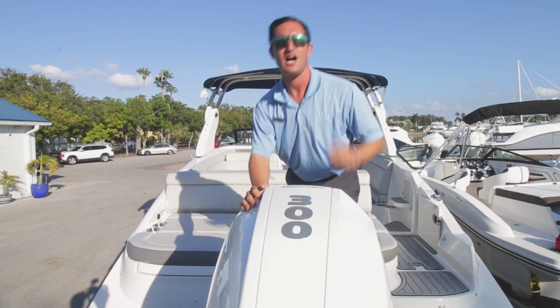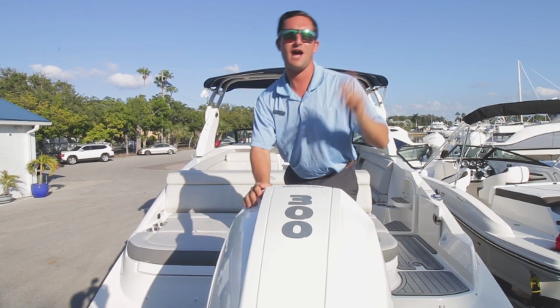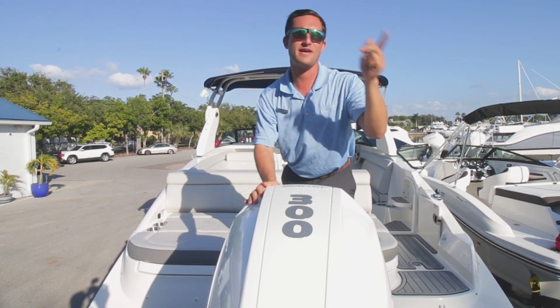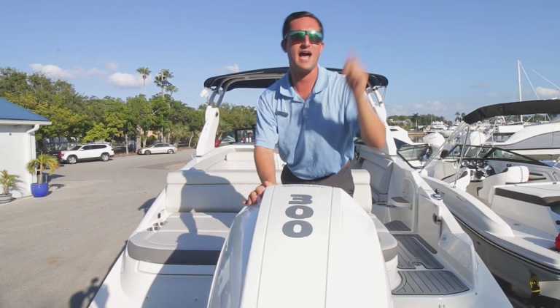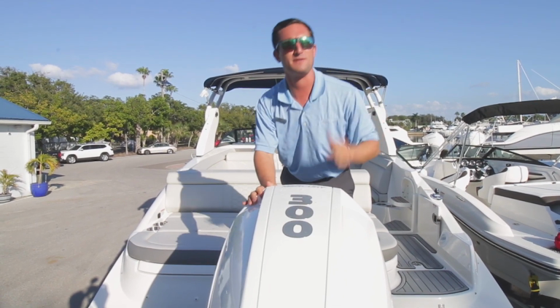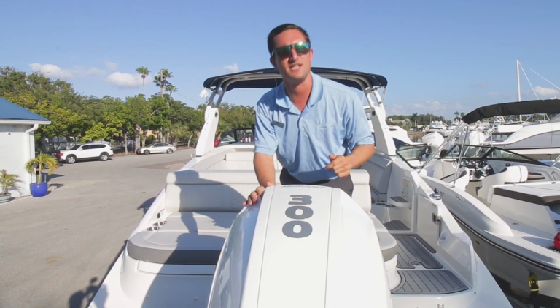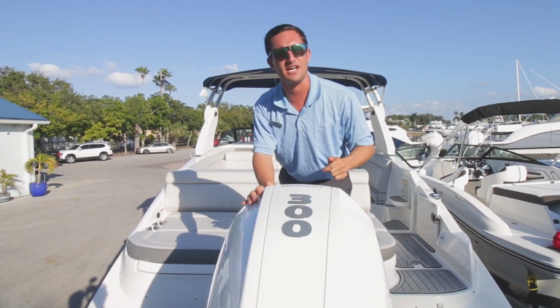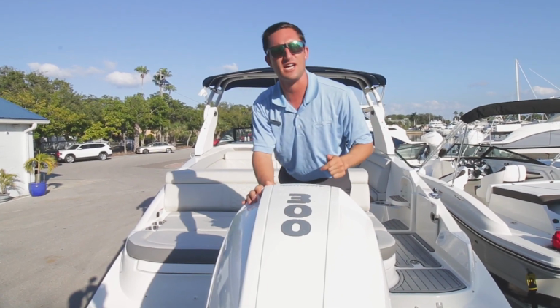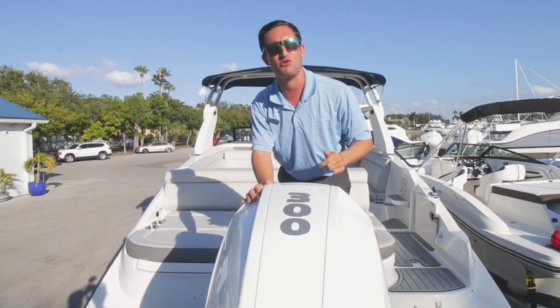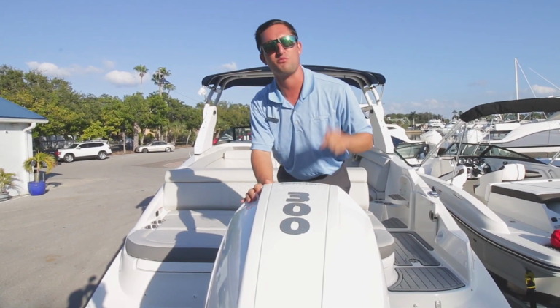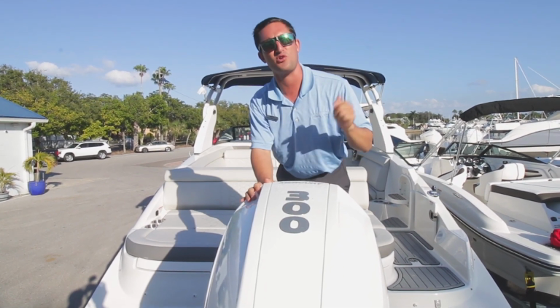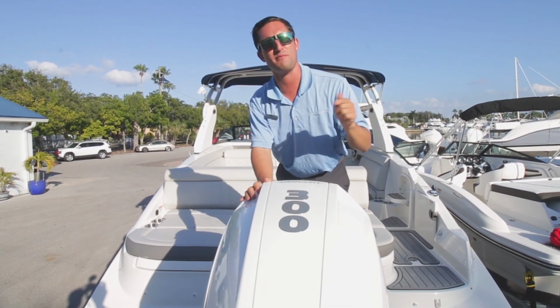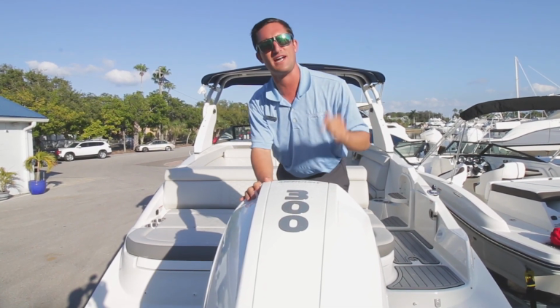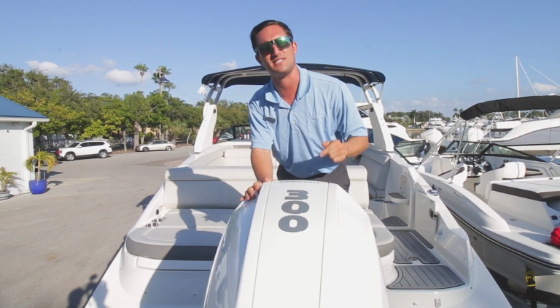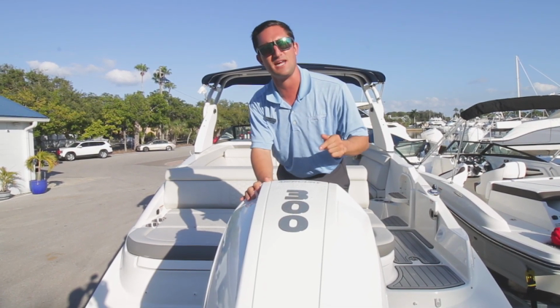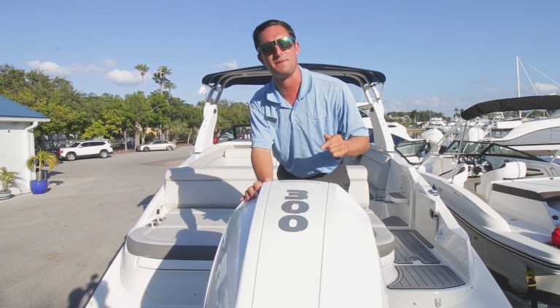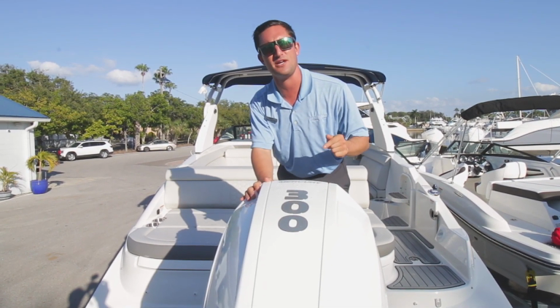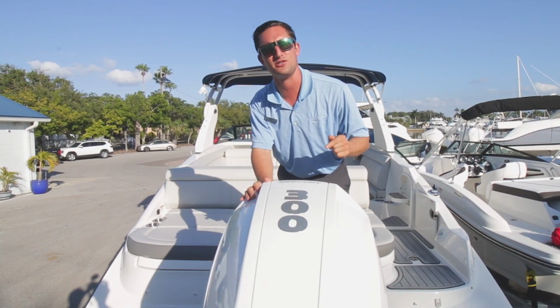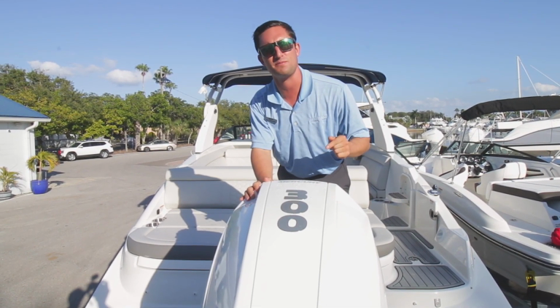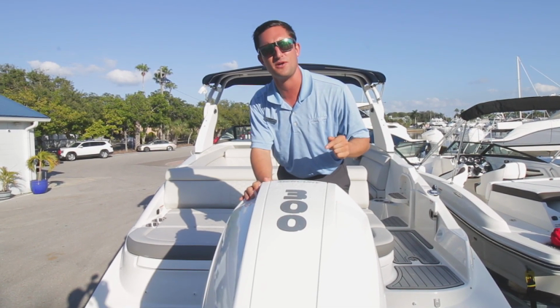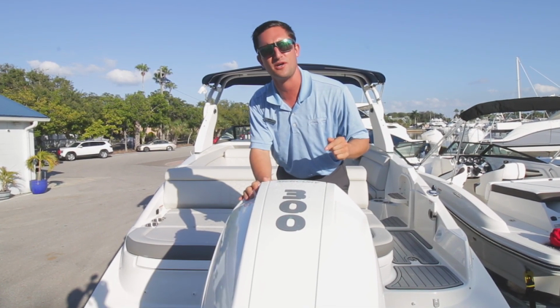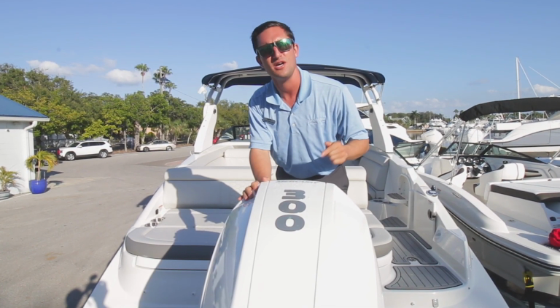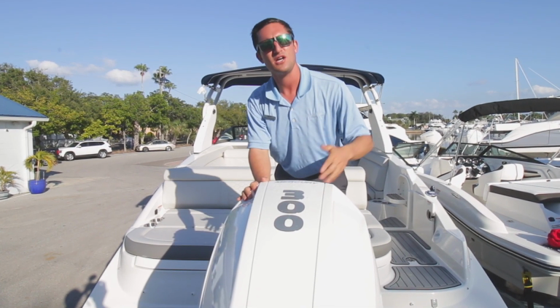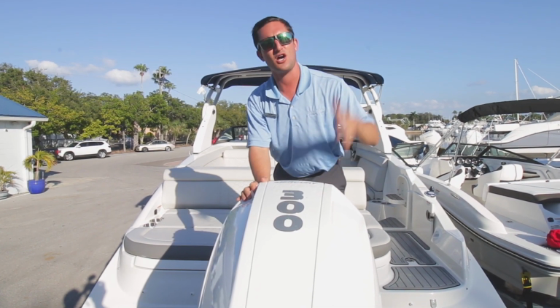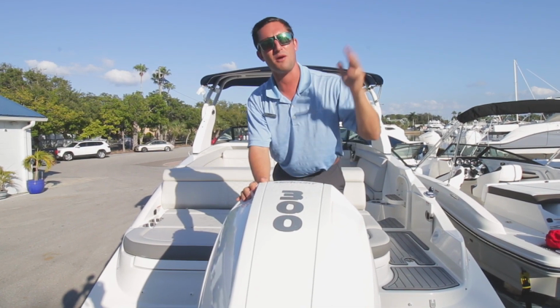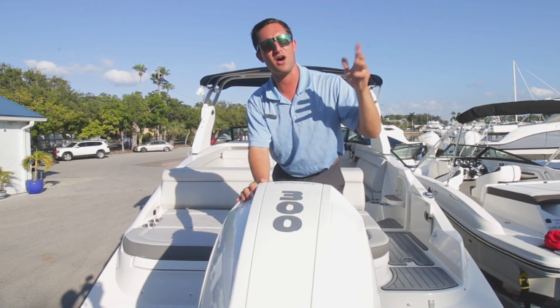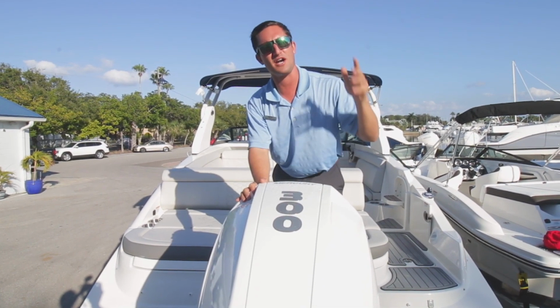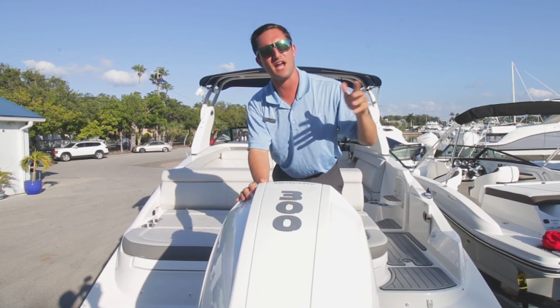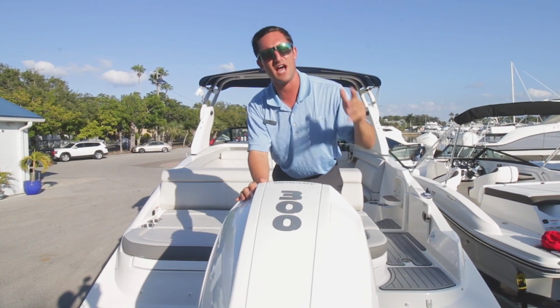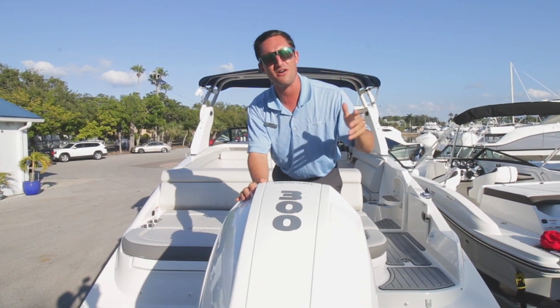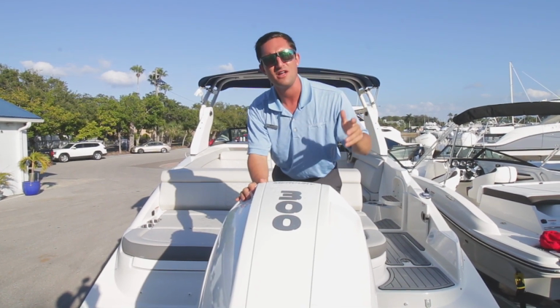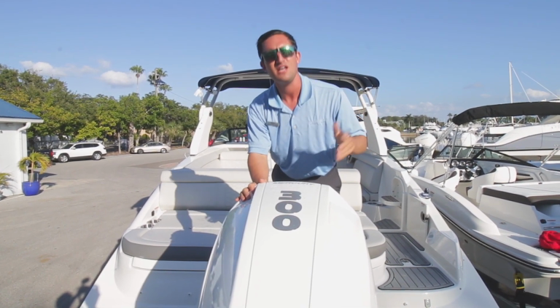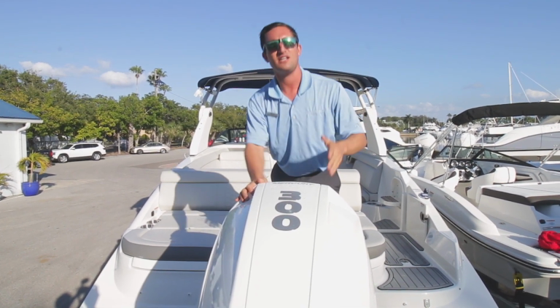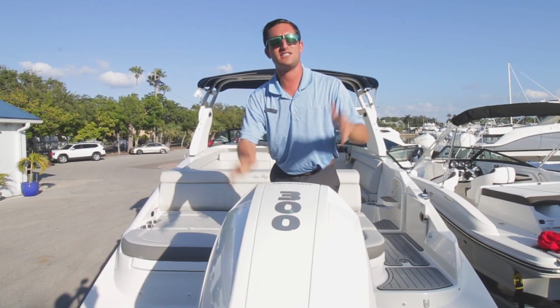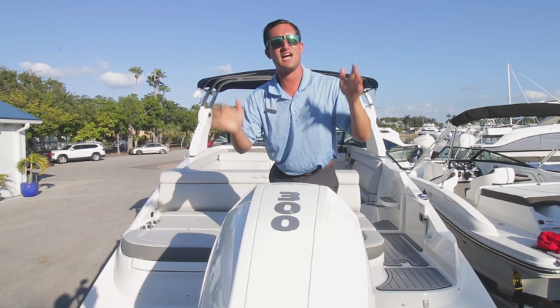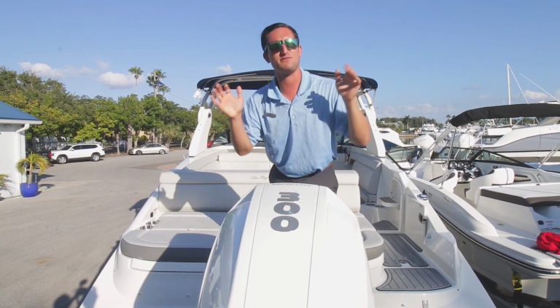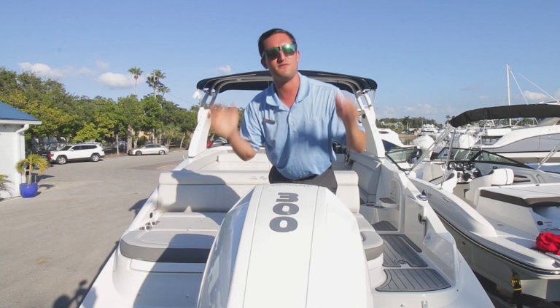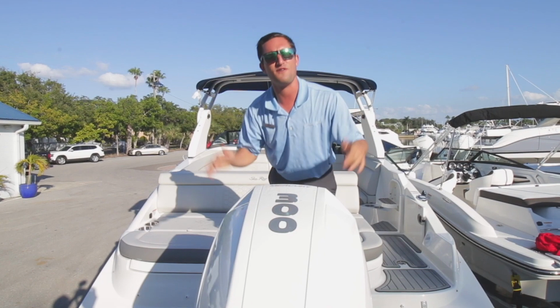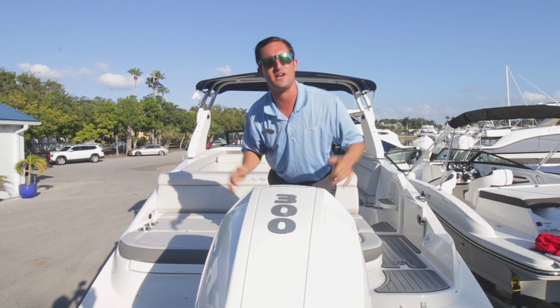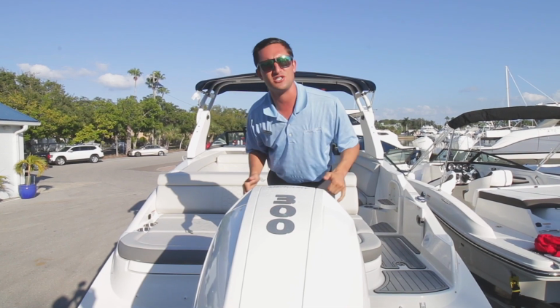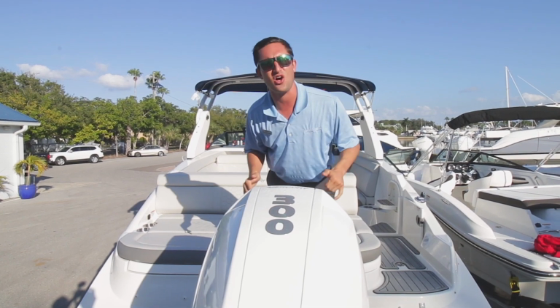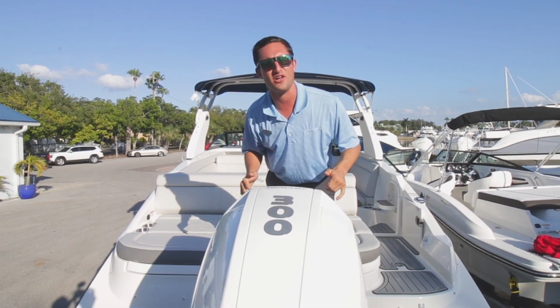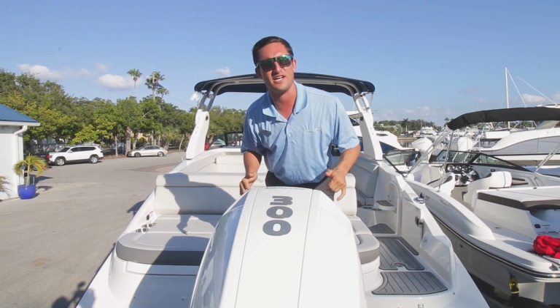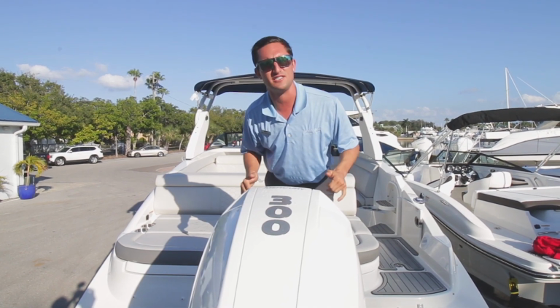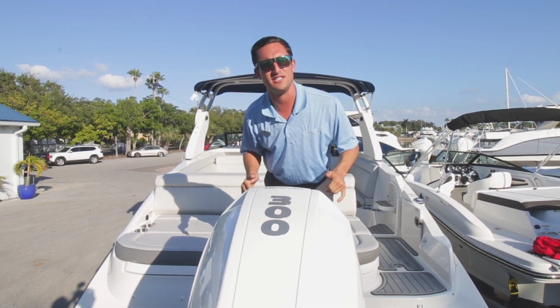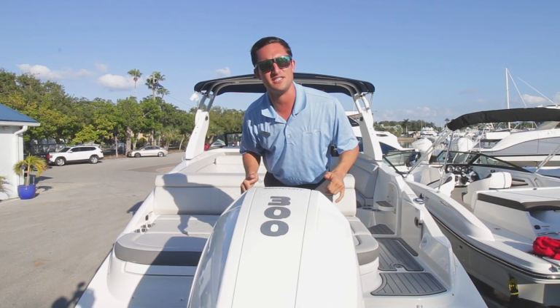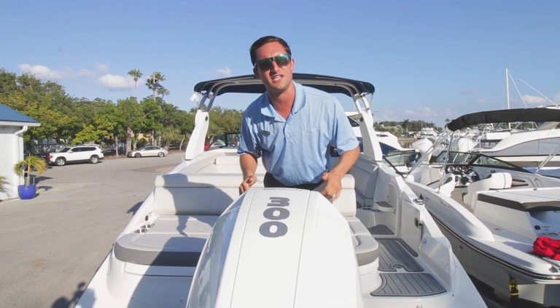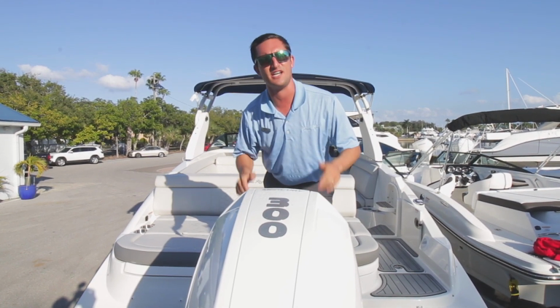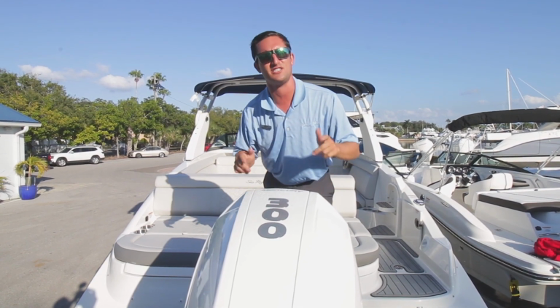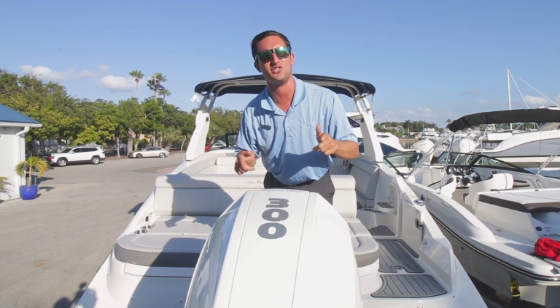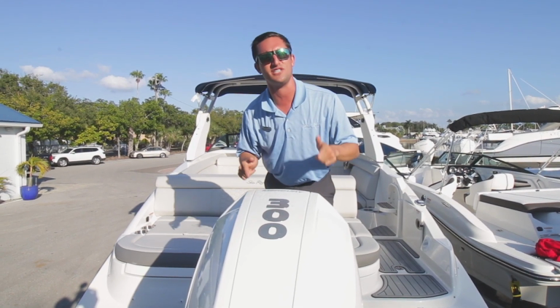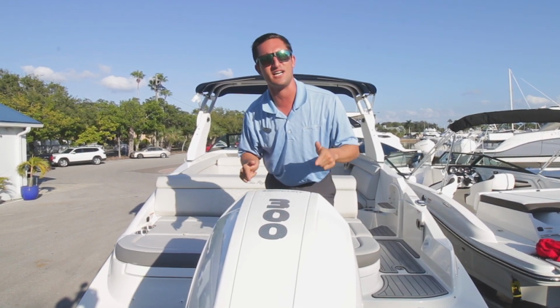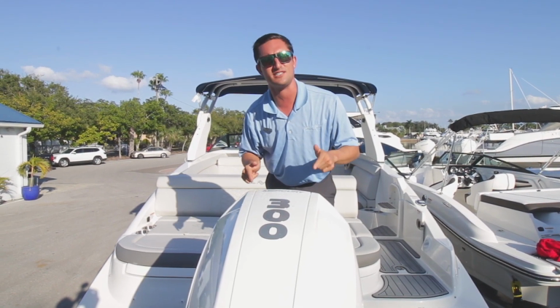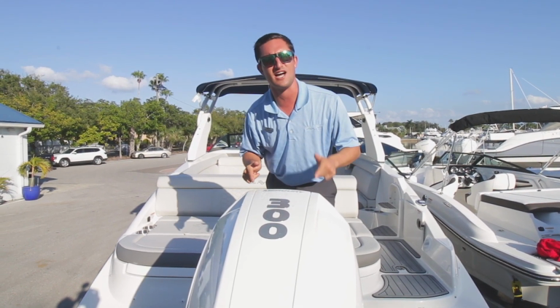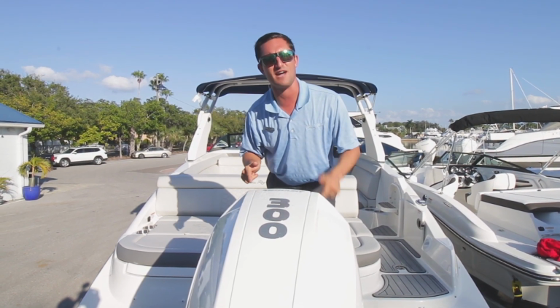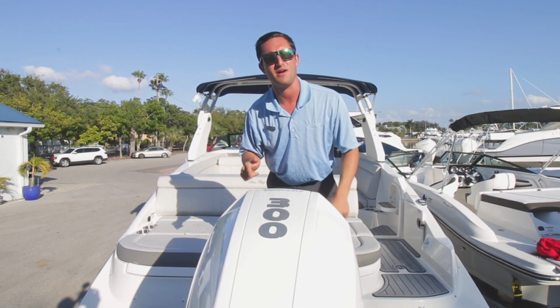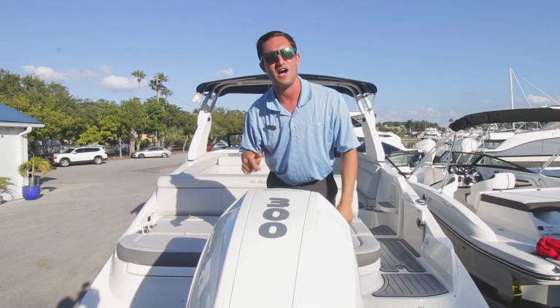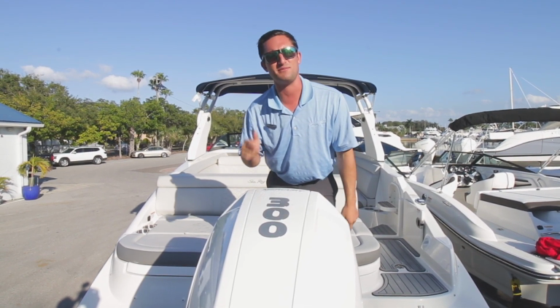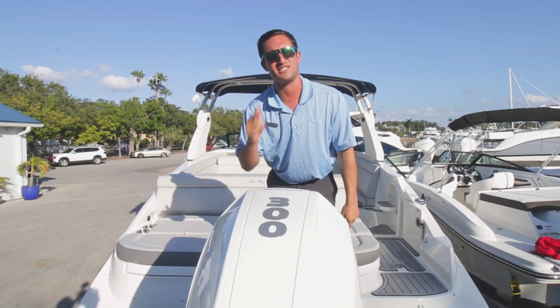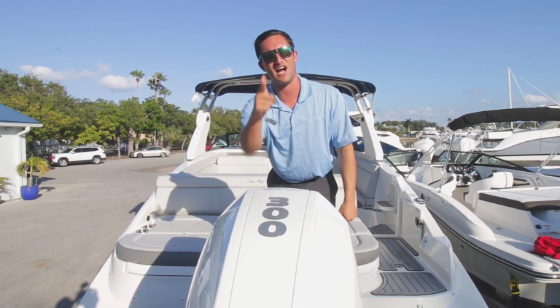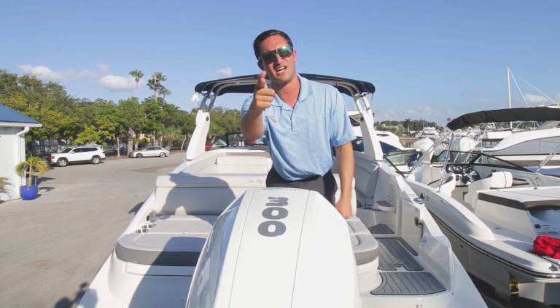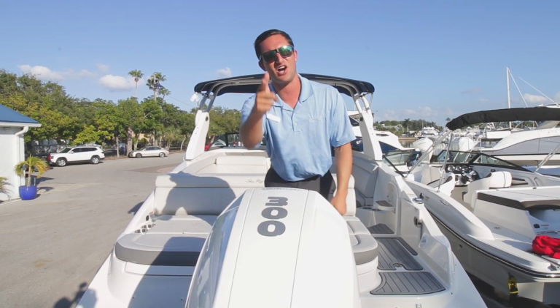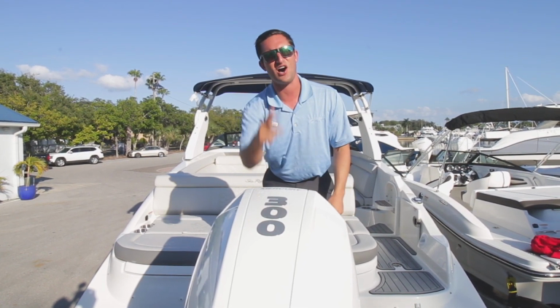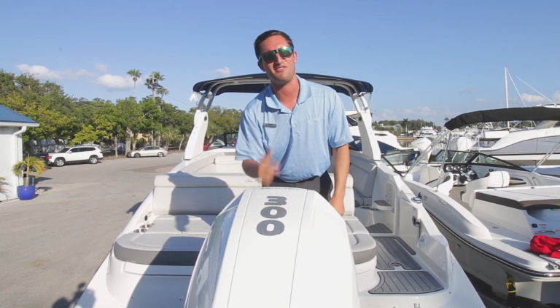I'm Captain Nick here with MarineMax St. Petersburg. Come on down — let's have some fun this holiday season. Until next time, I'm signing off.